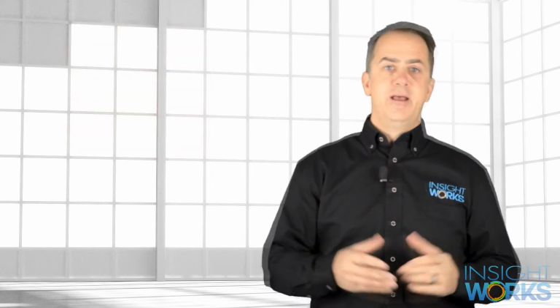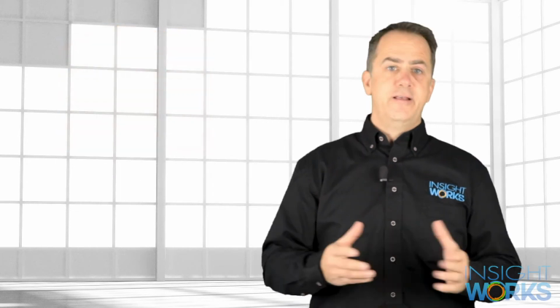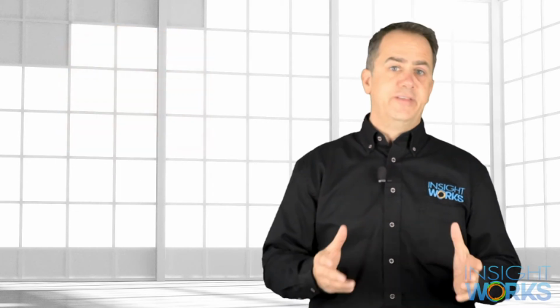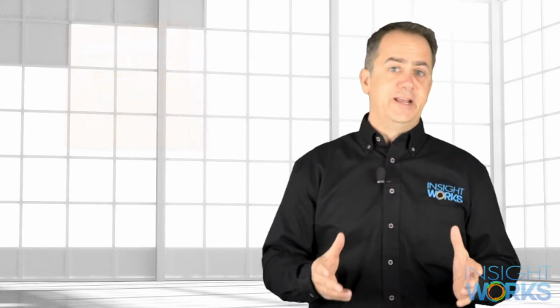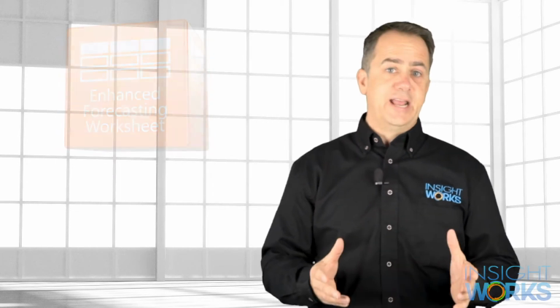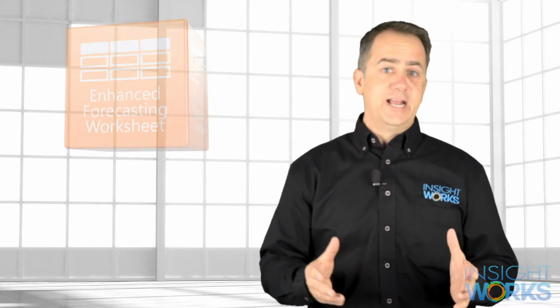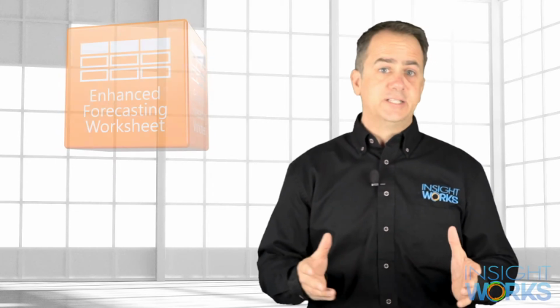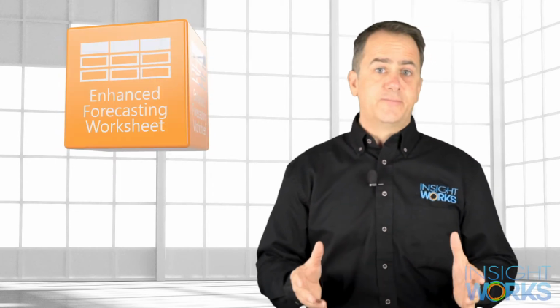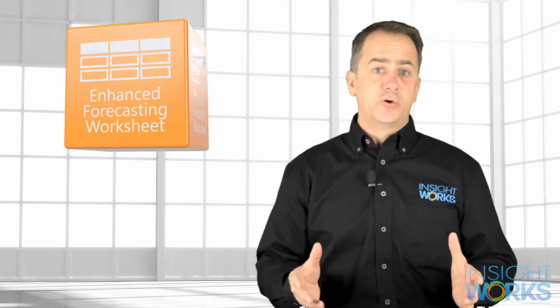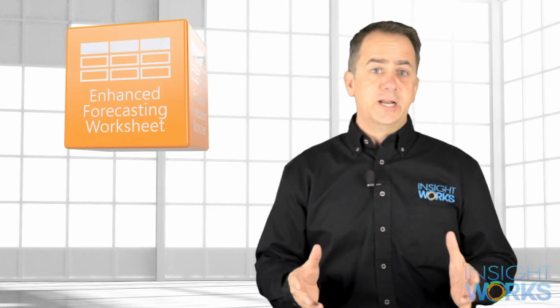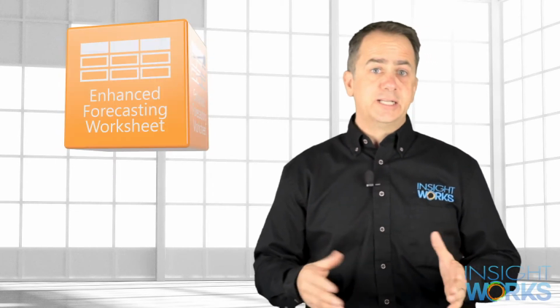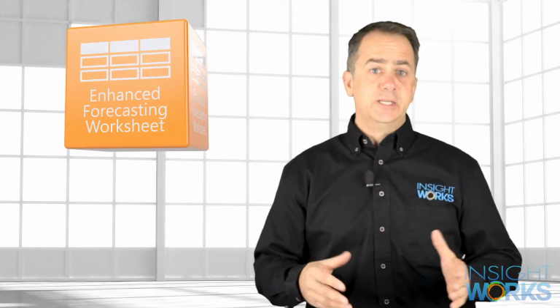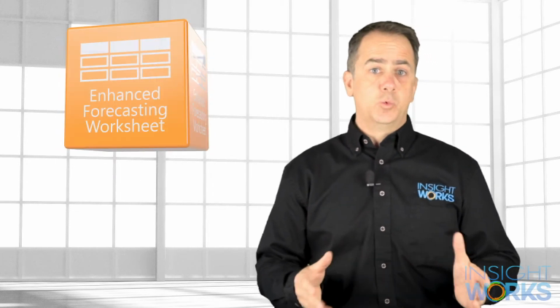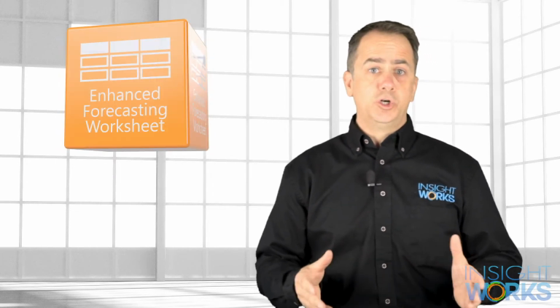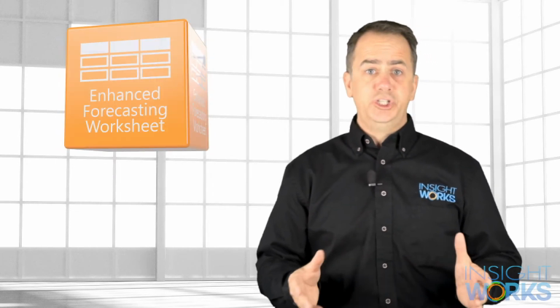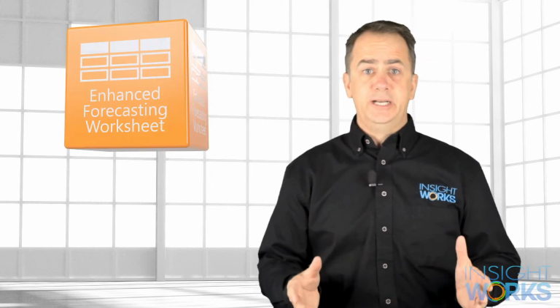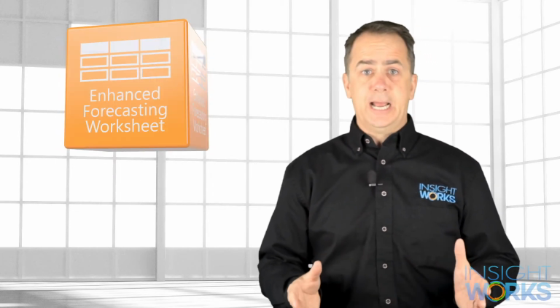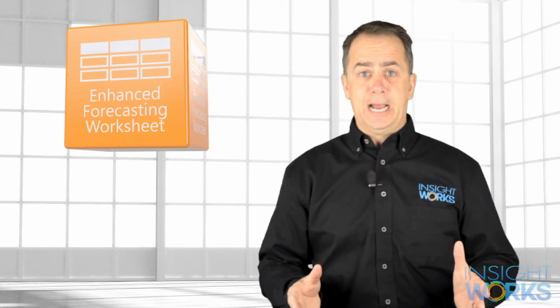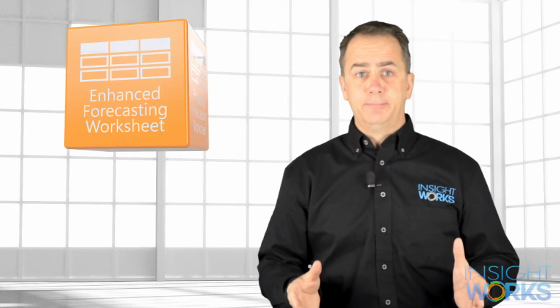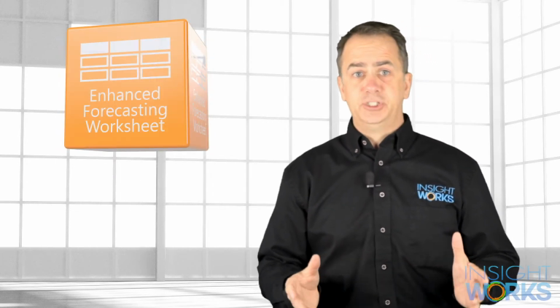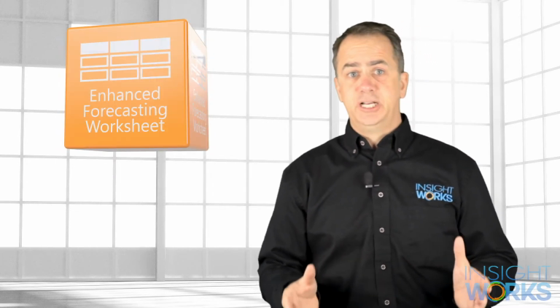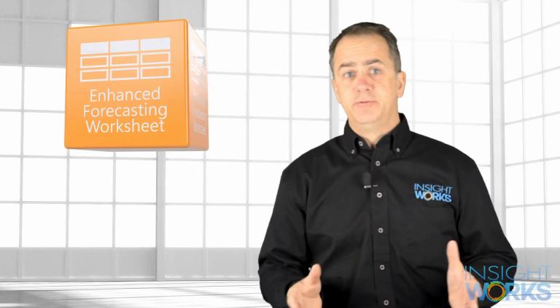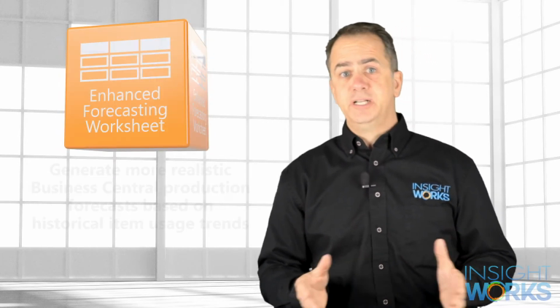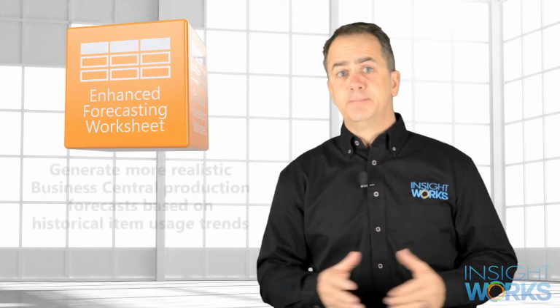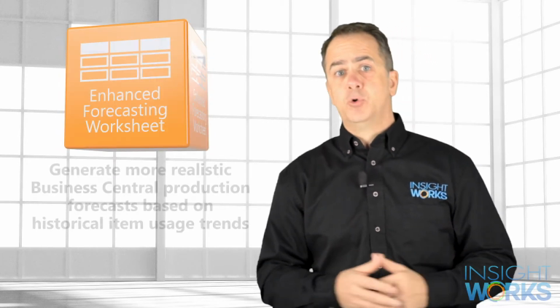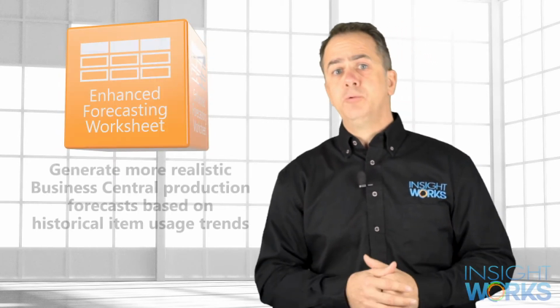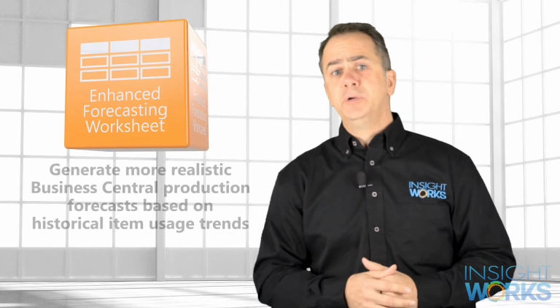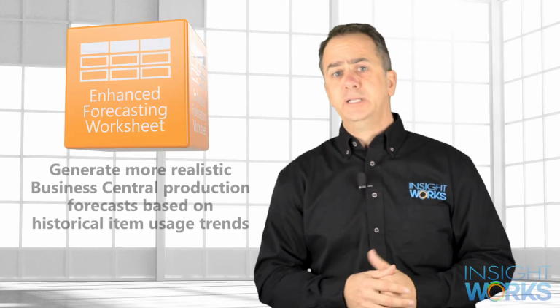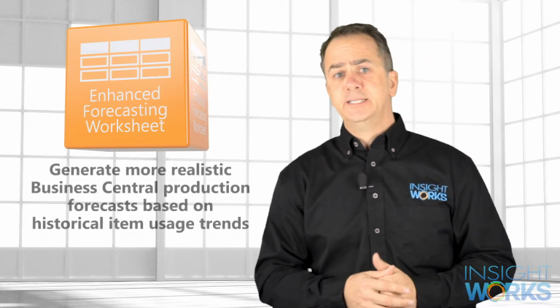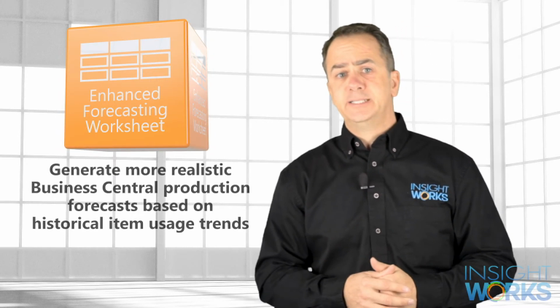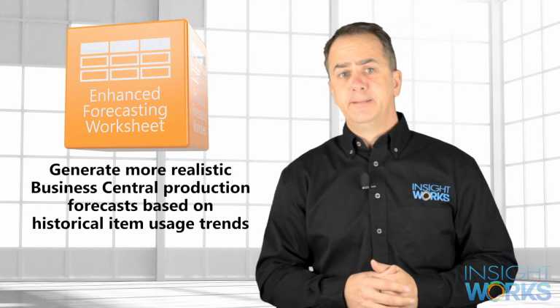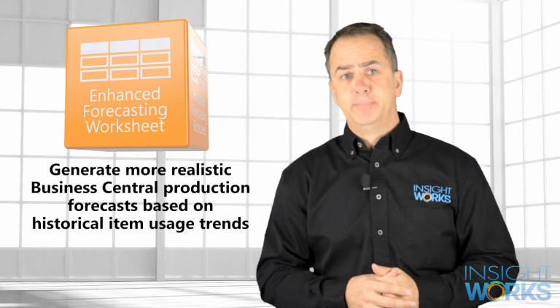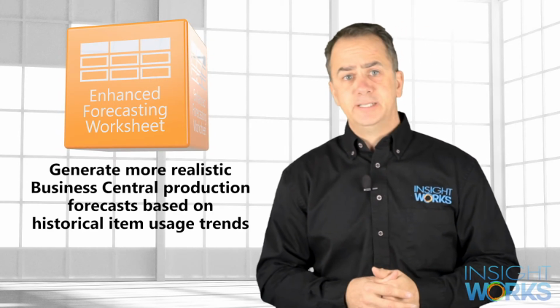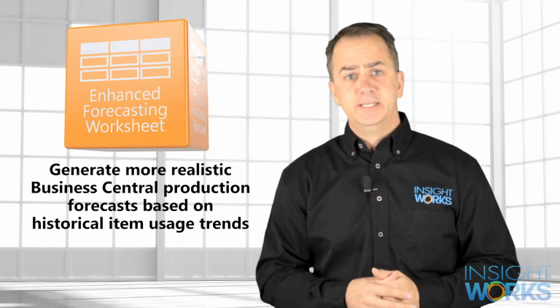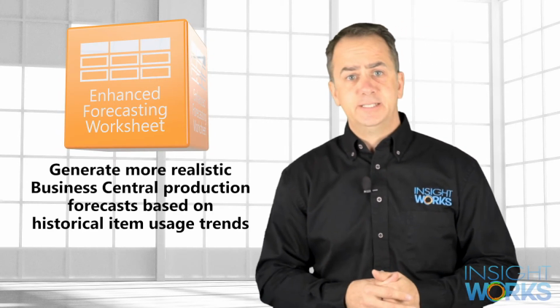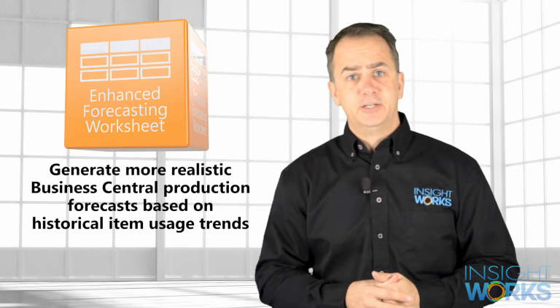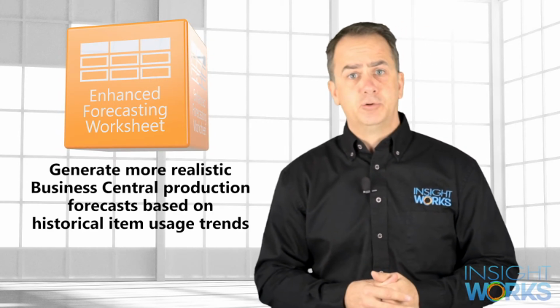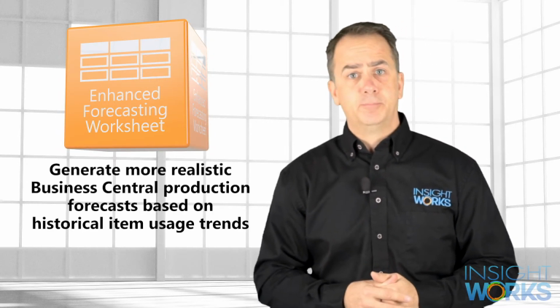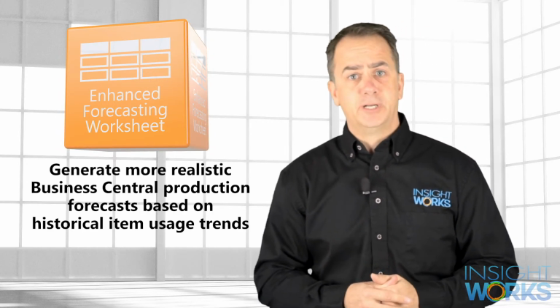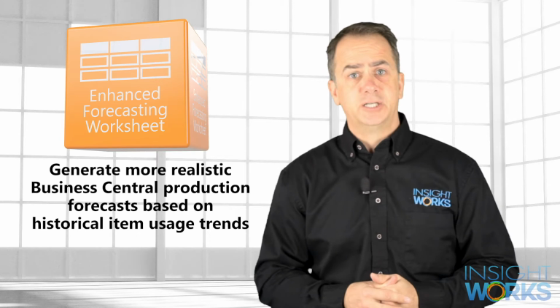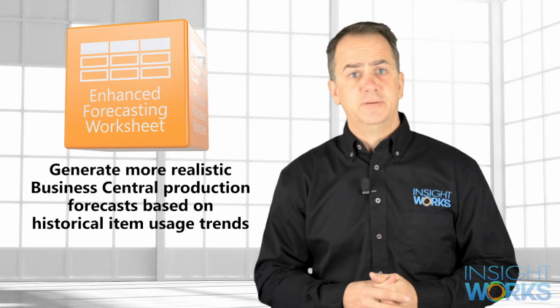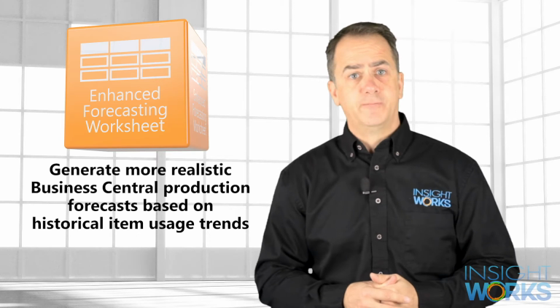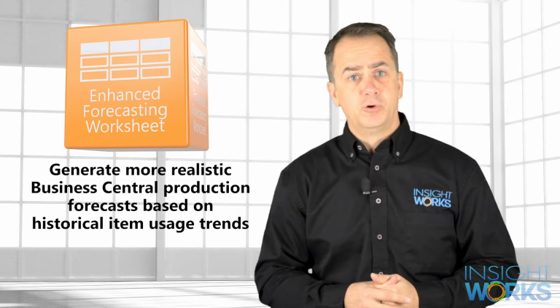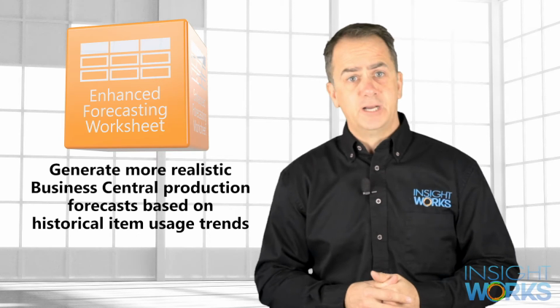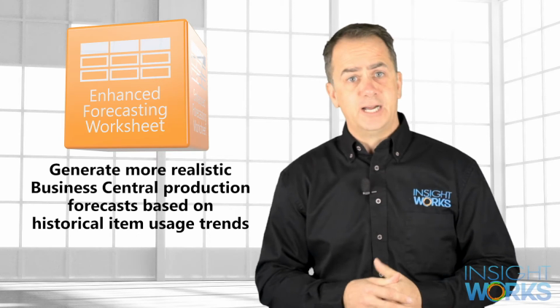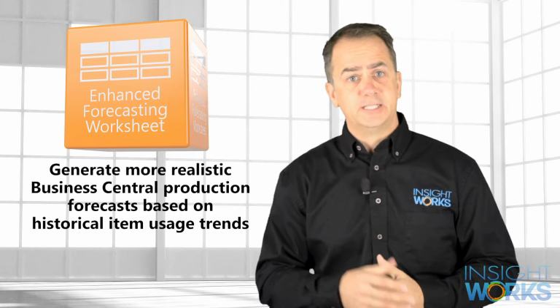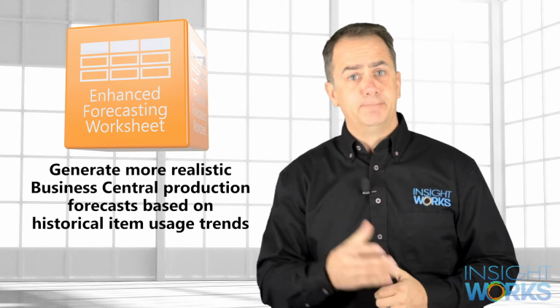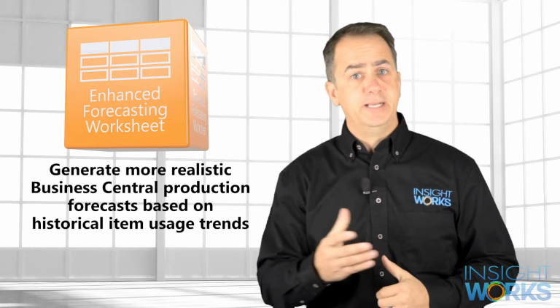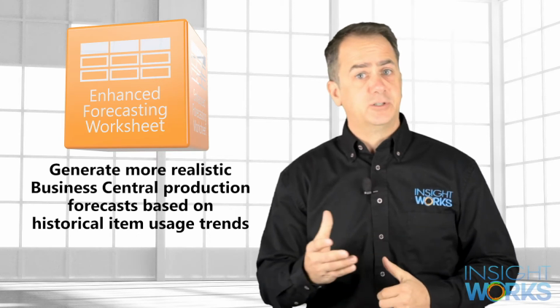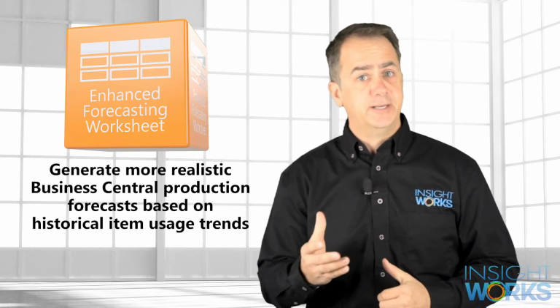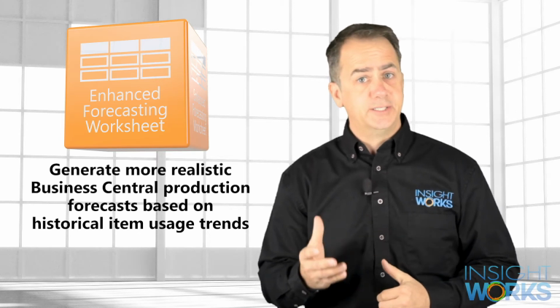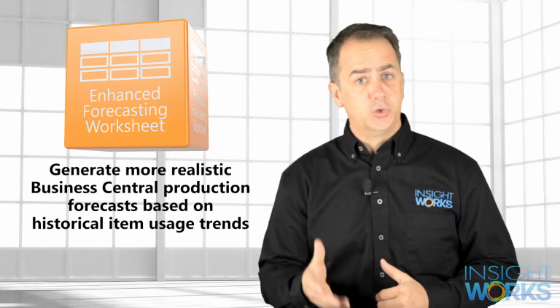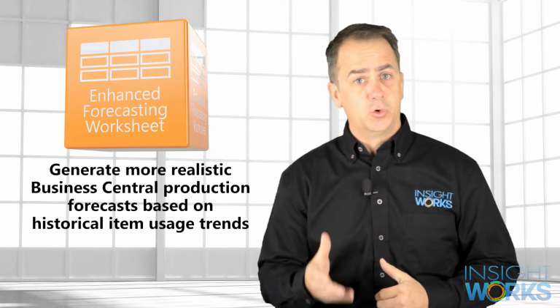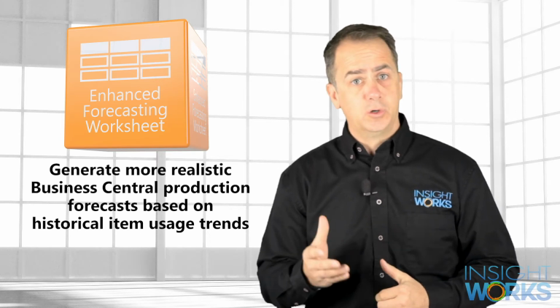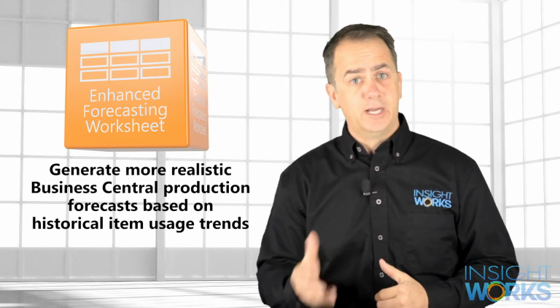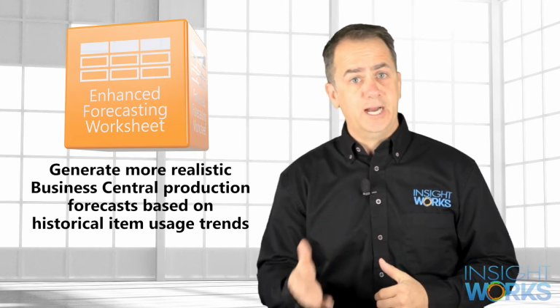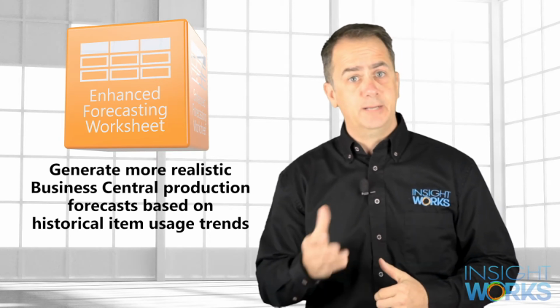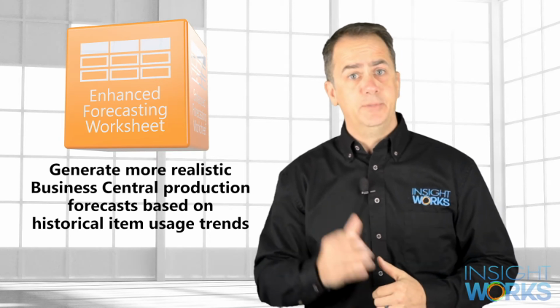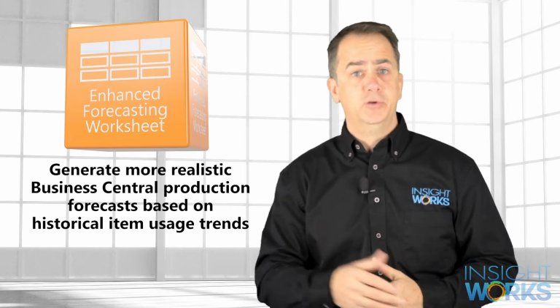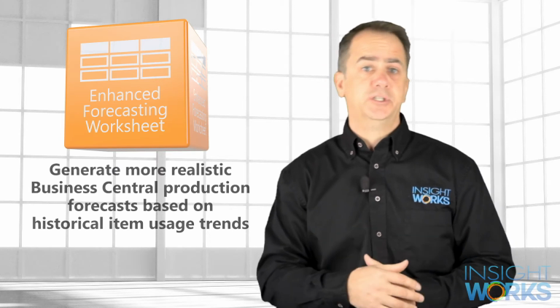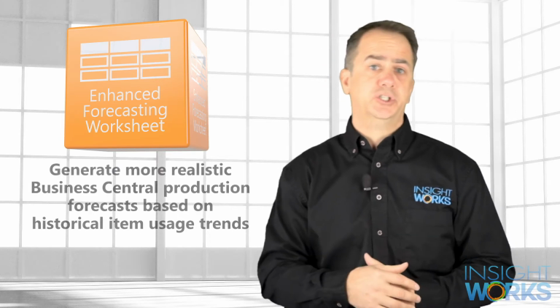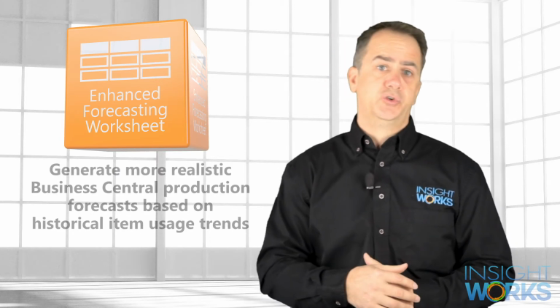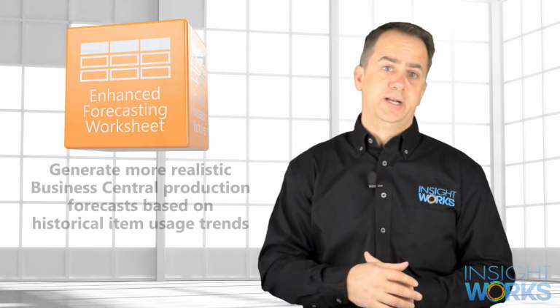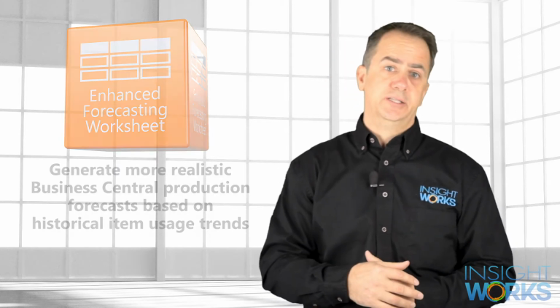The Enhanced Forecasting Worksheet app generates more realistic Business Central production forecasts based on historical item usage trends.